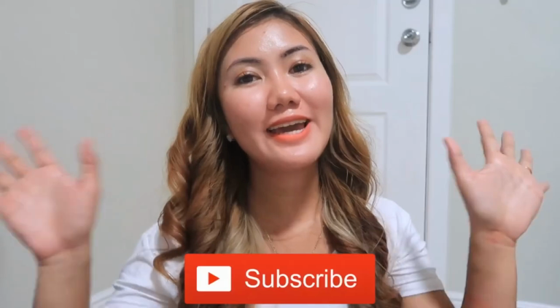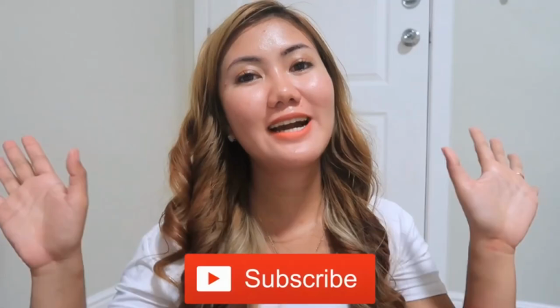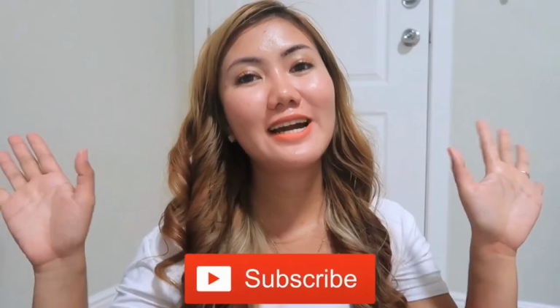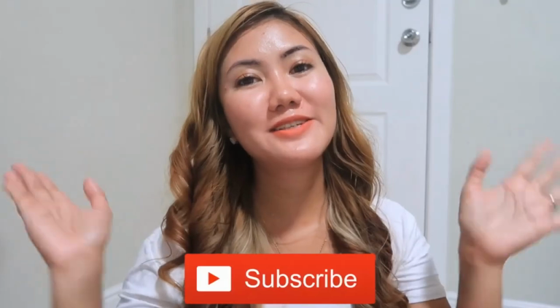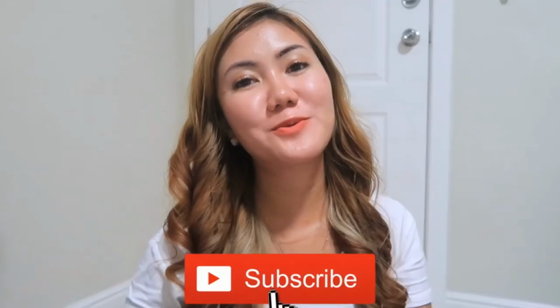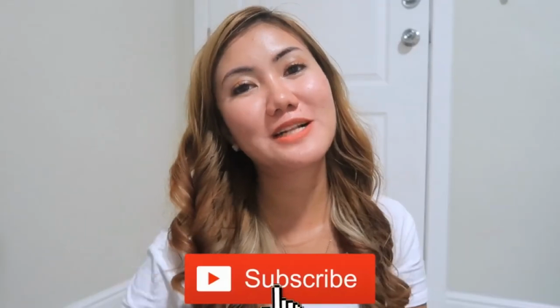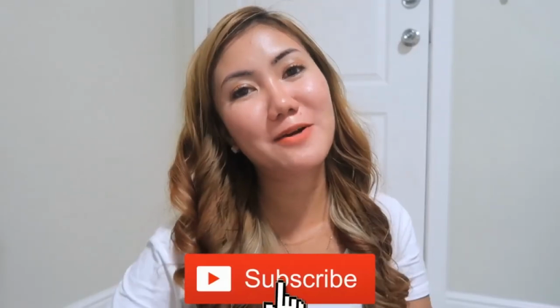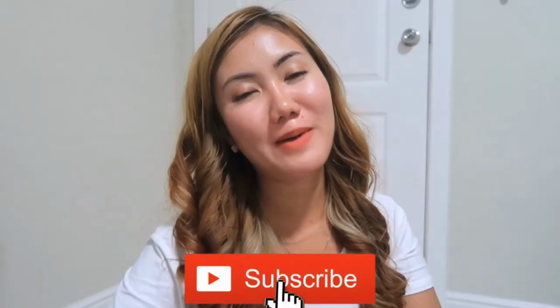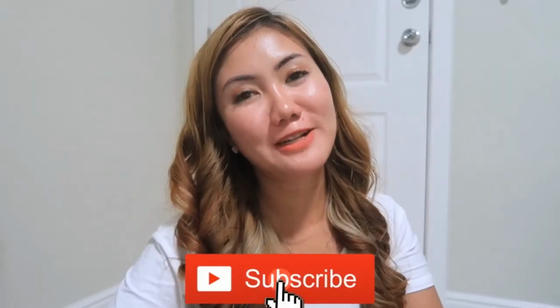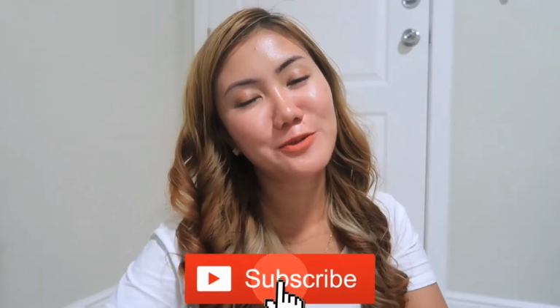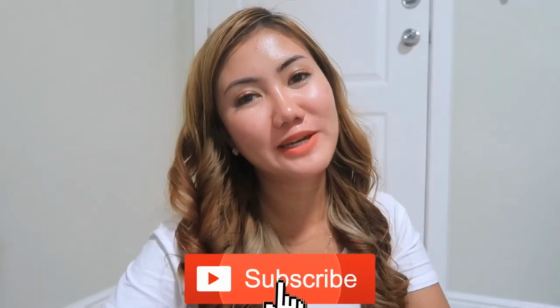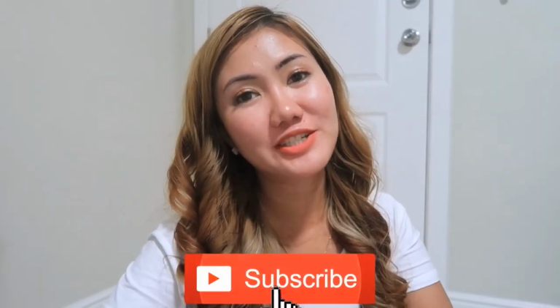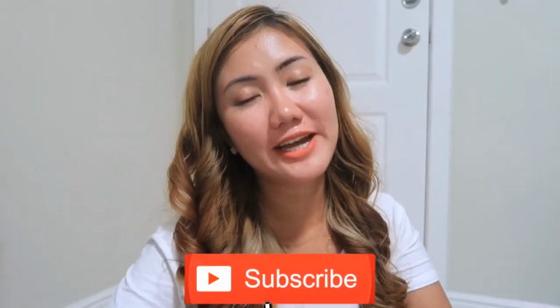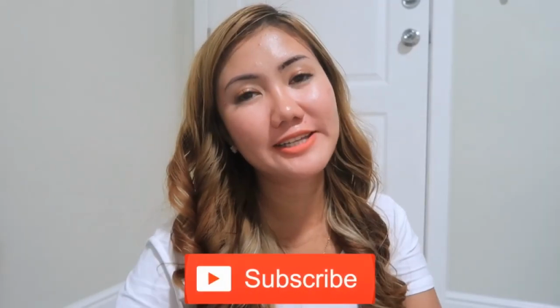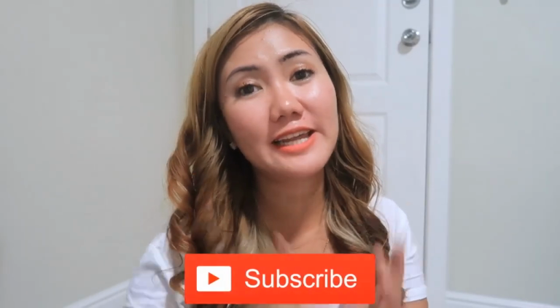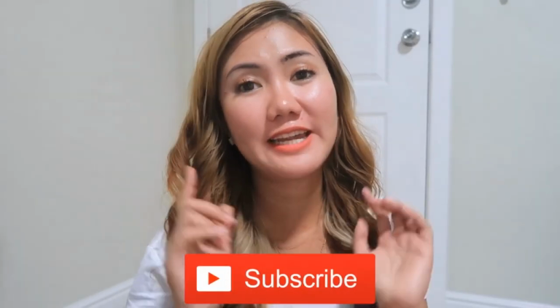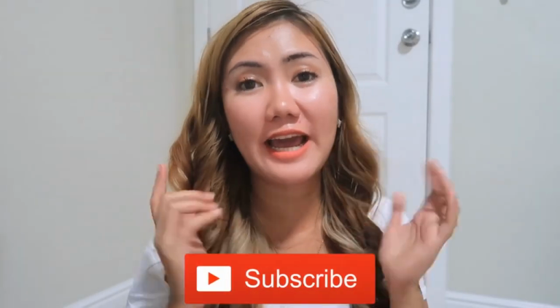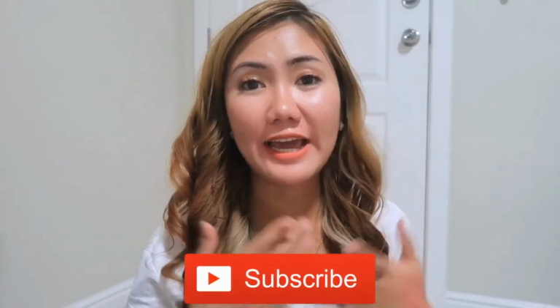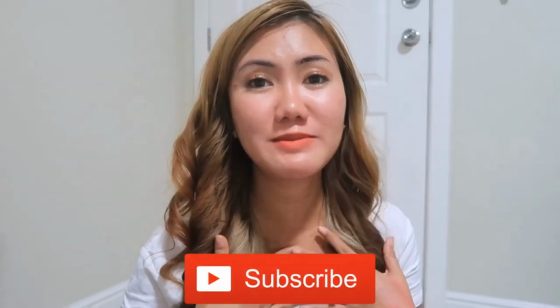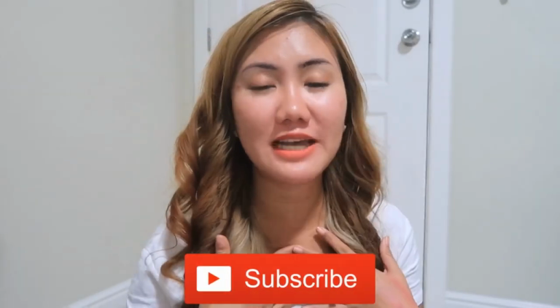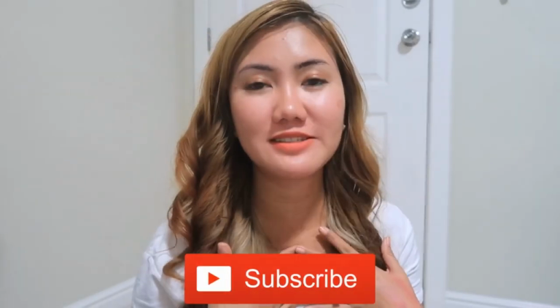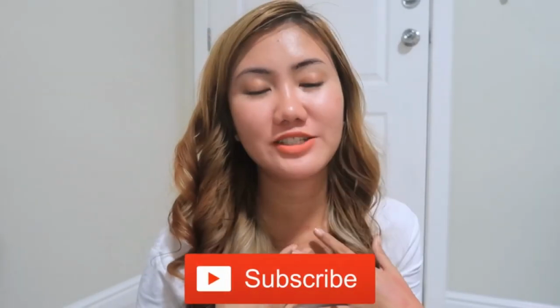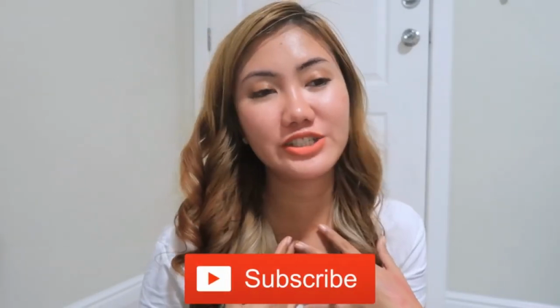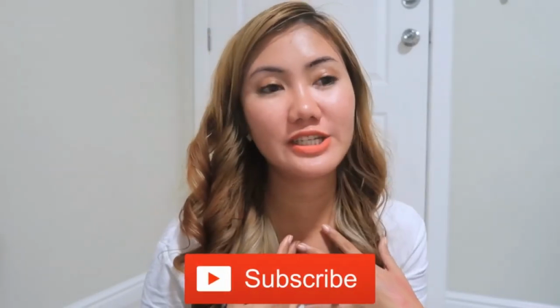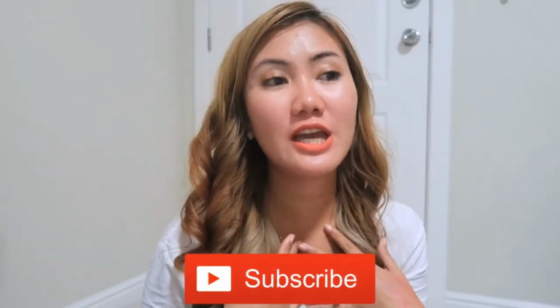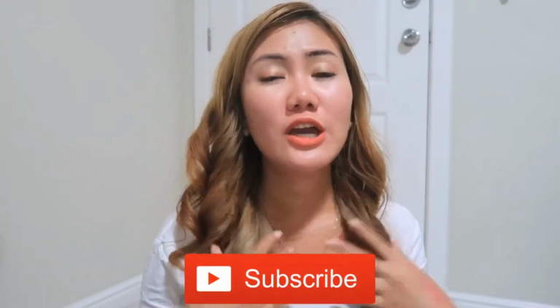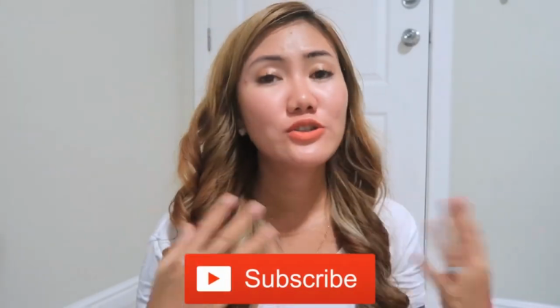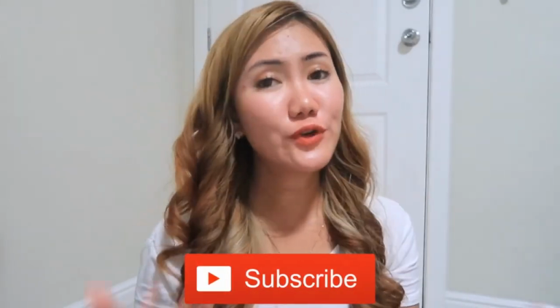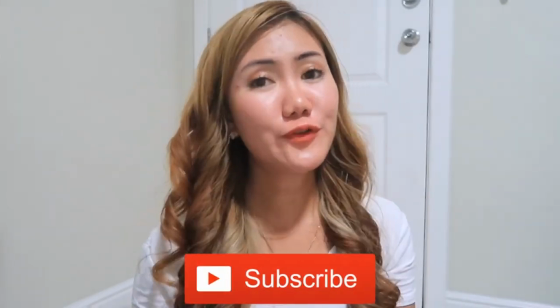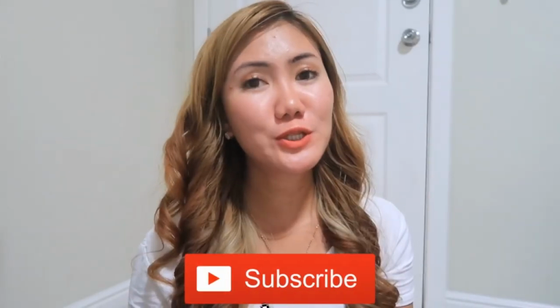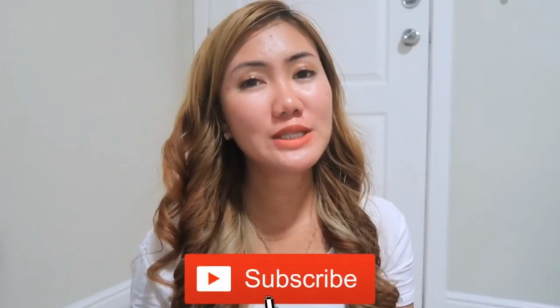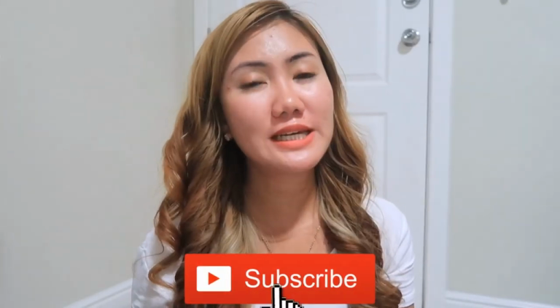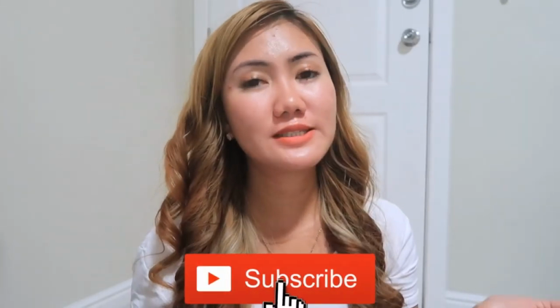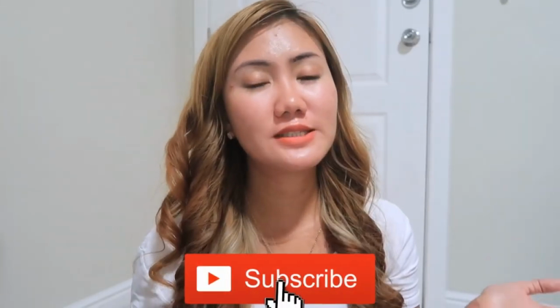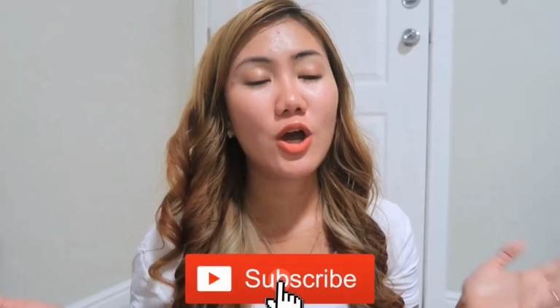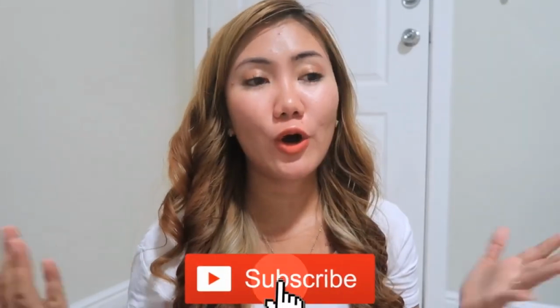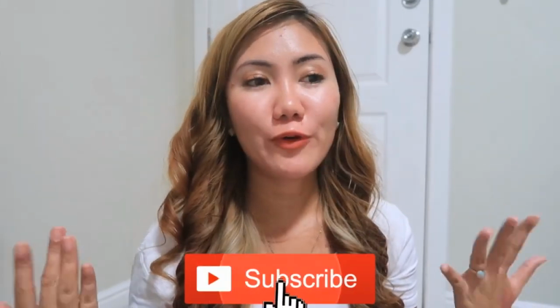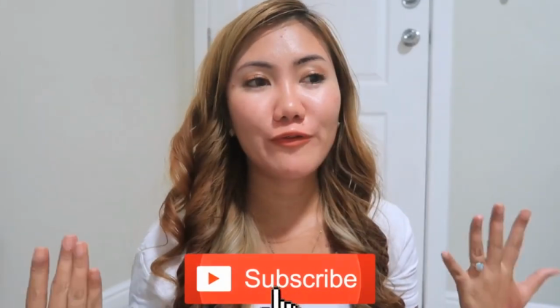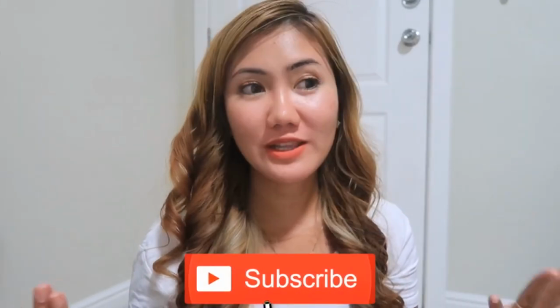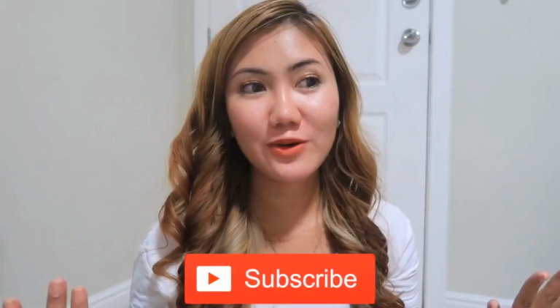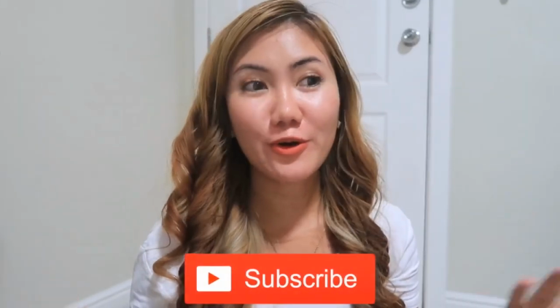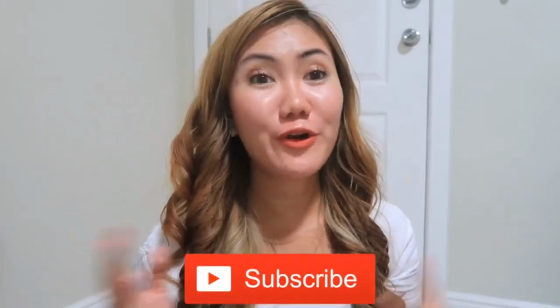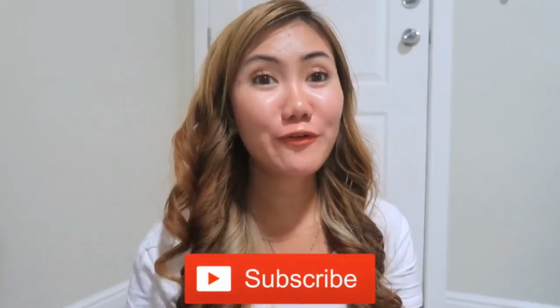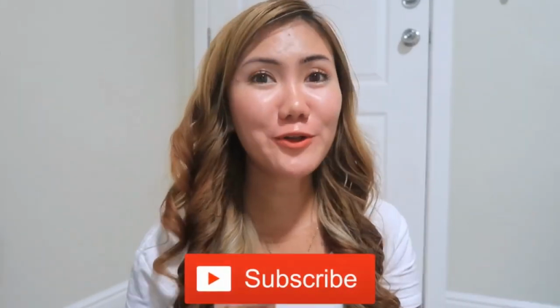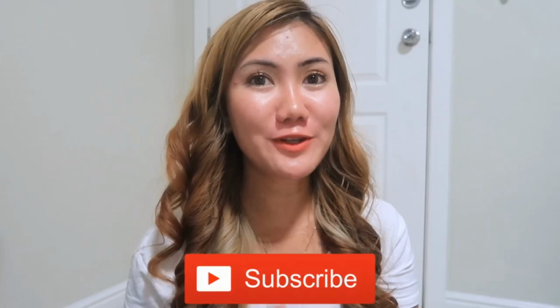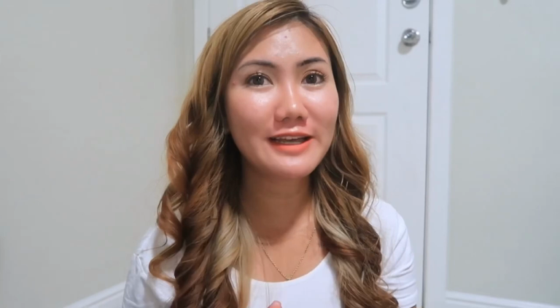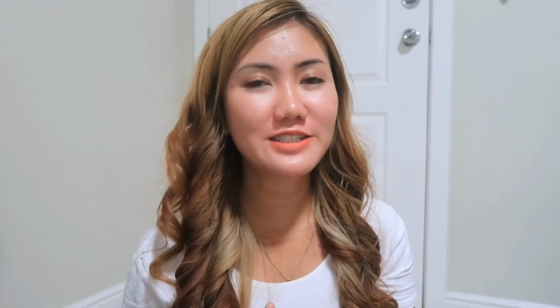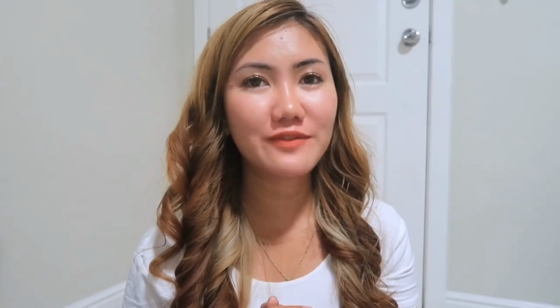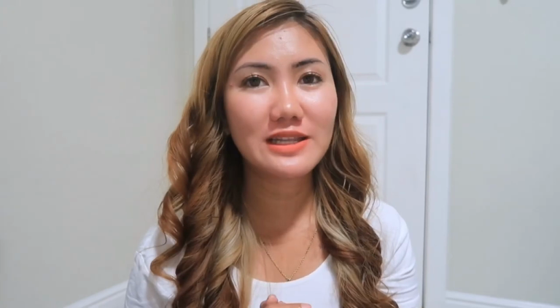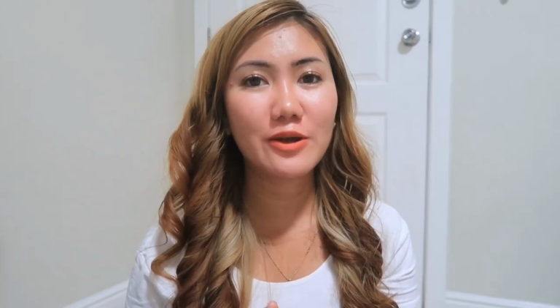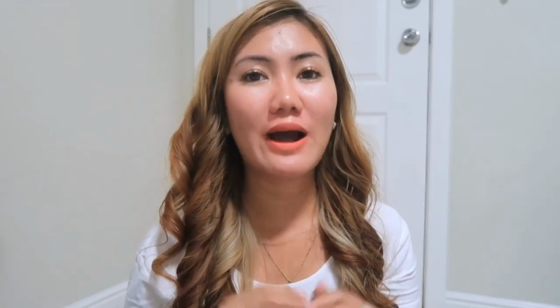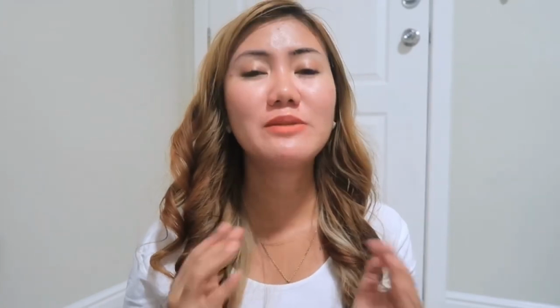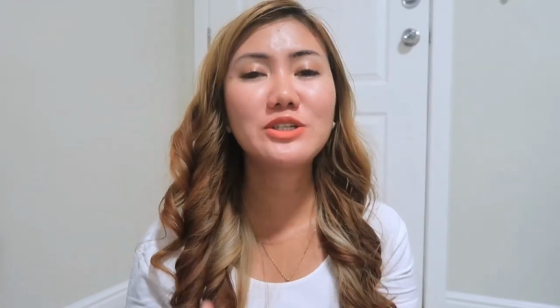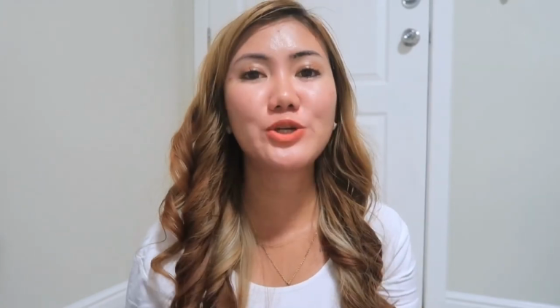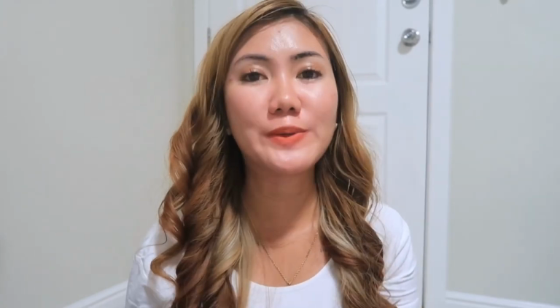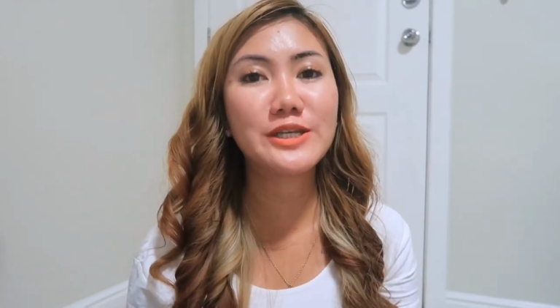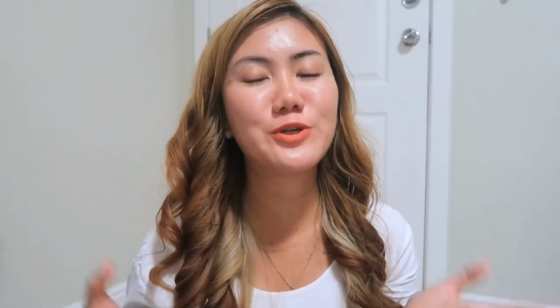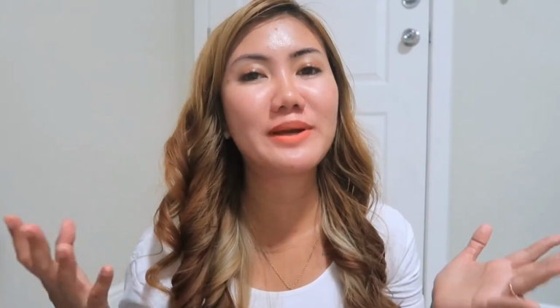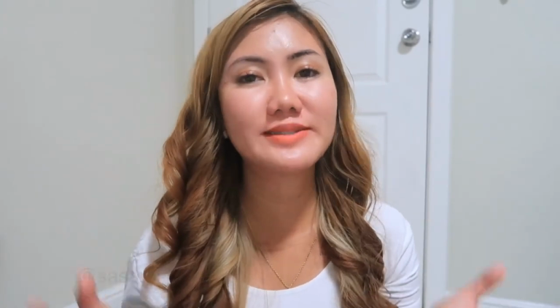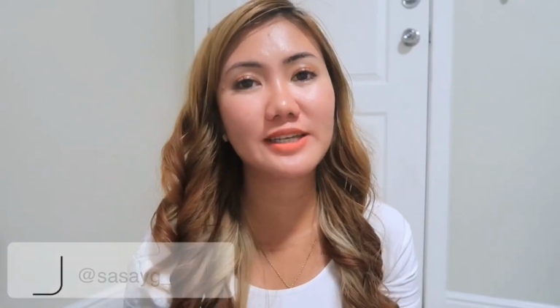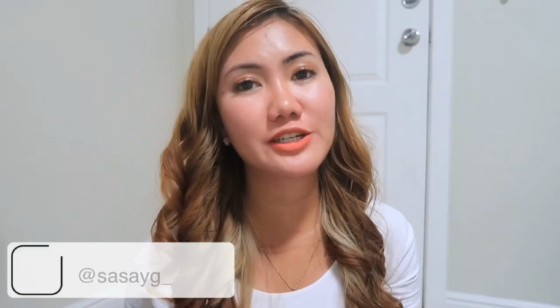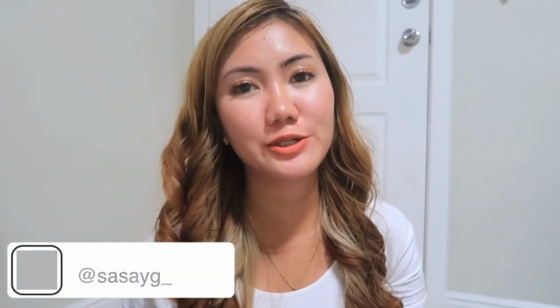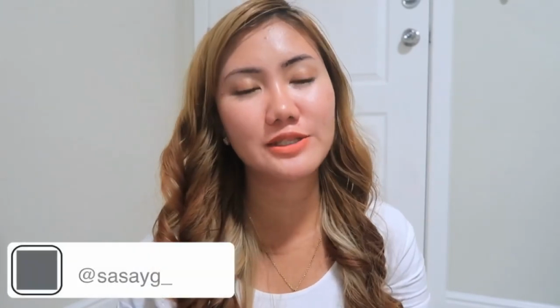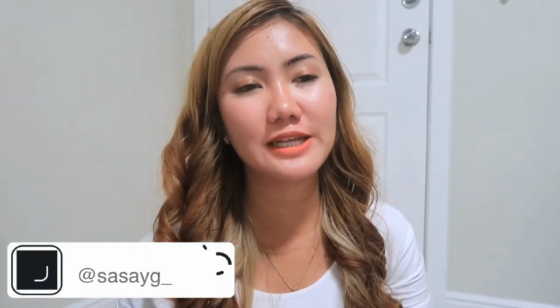Hey guys! Welcome back to my channel, I am Sasay G. So for today's video, I'll be showing you my skincare routine.